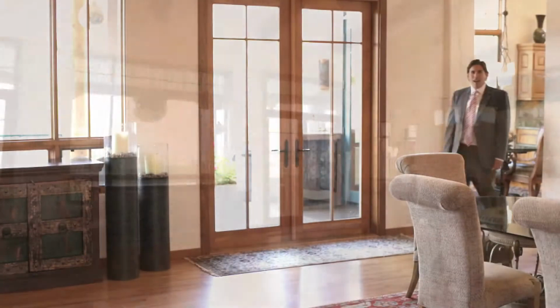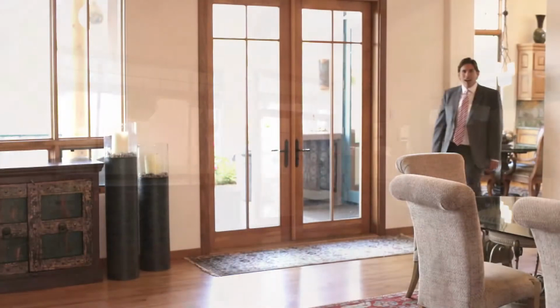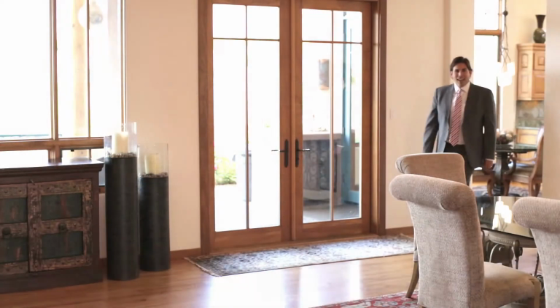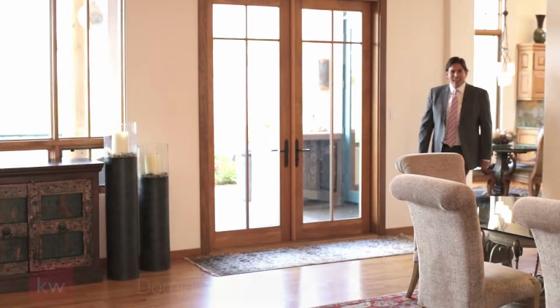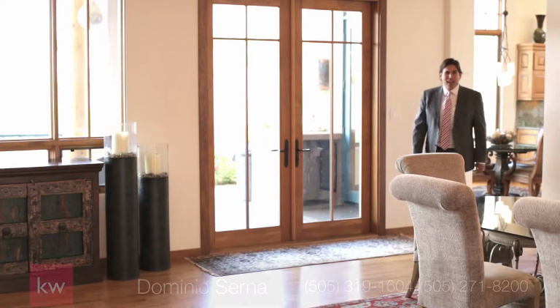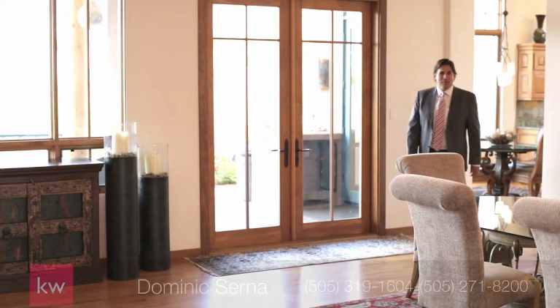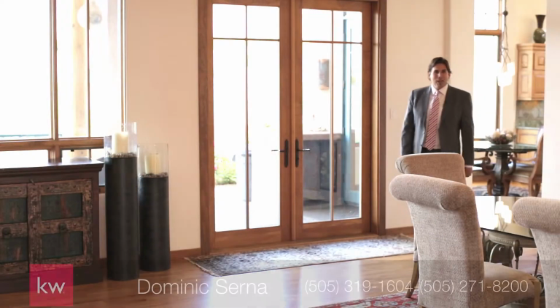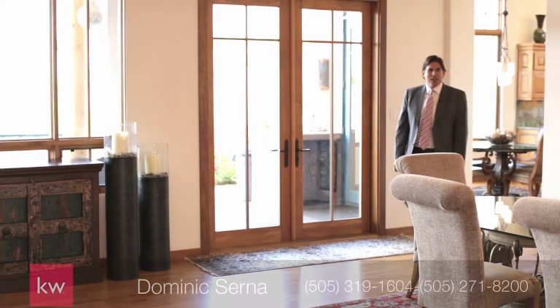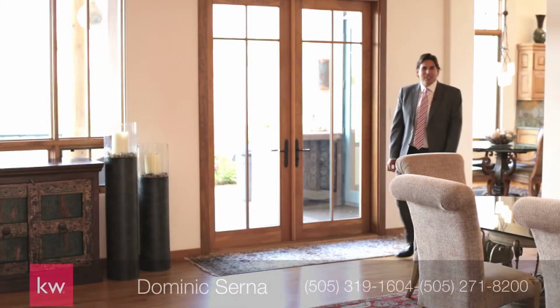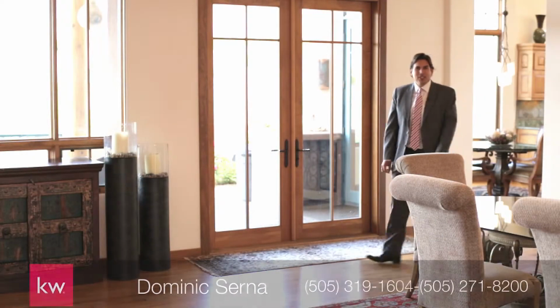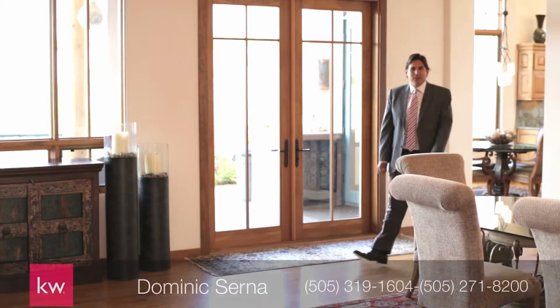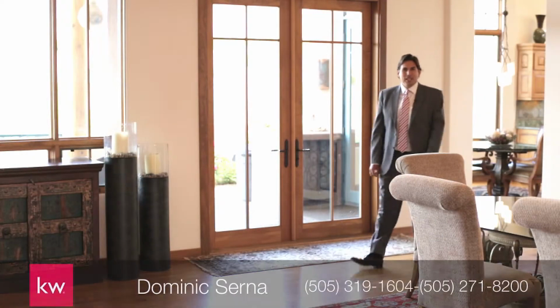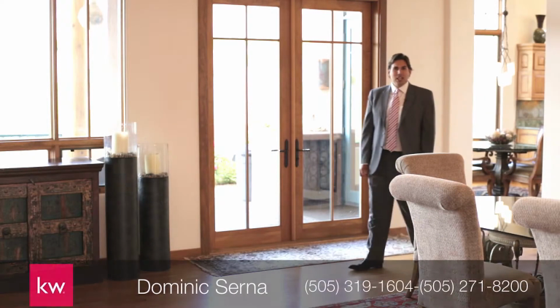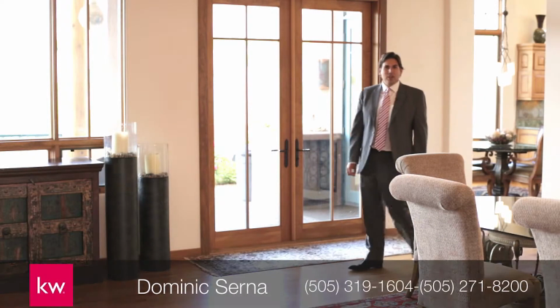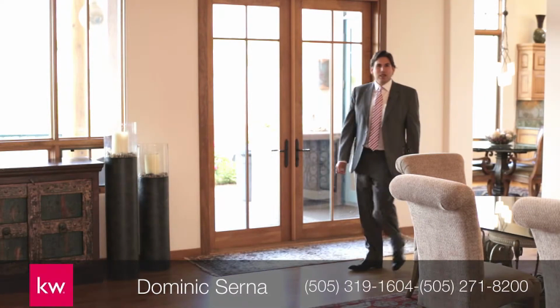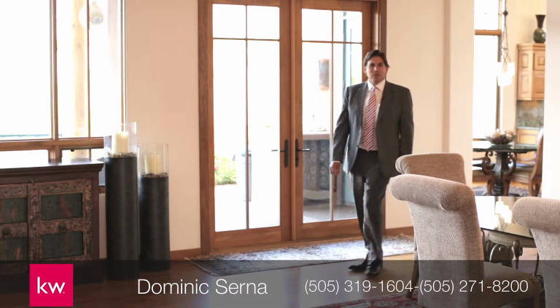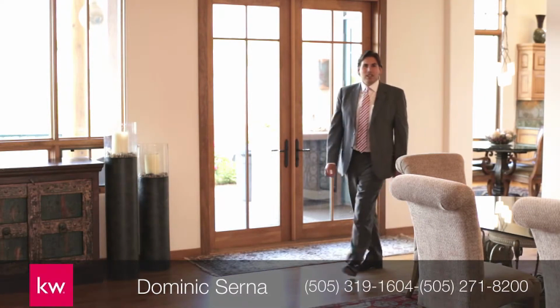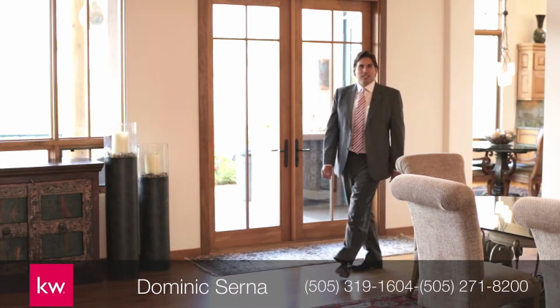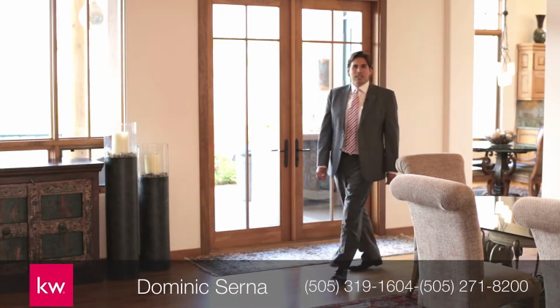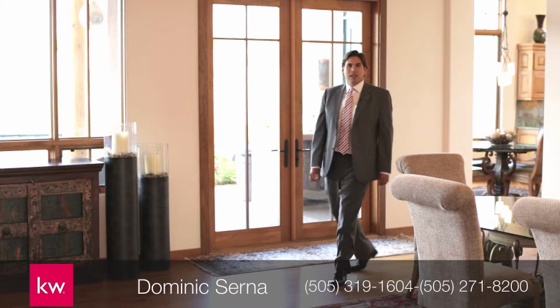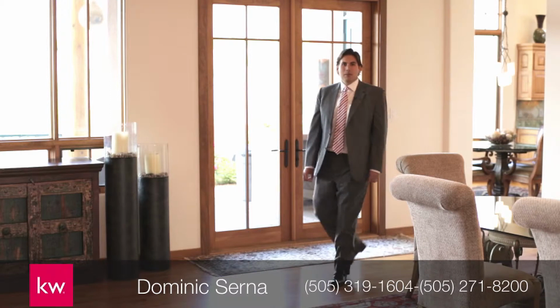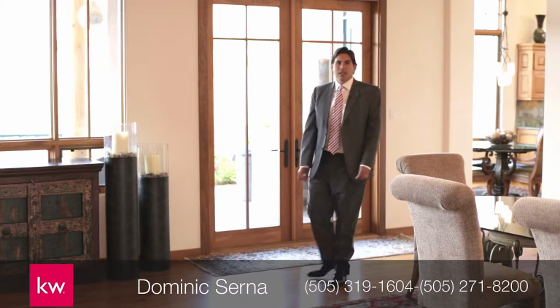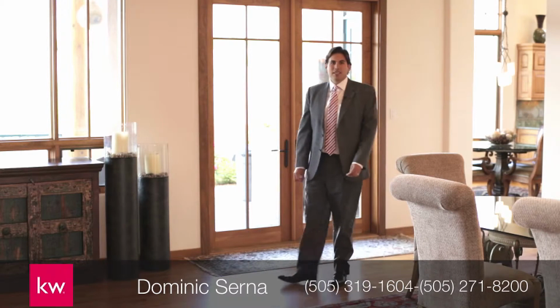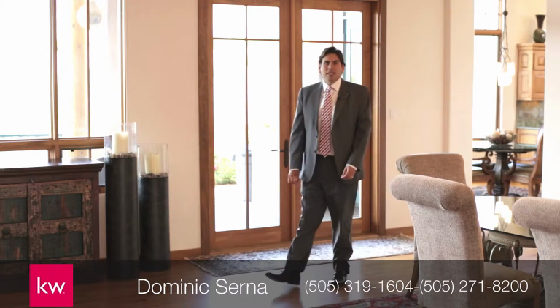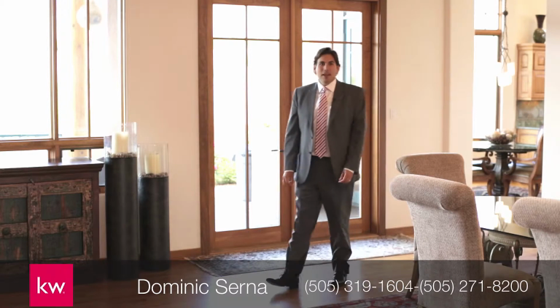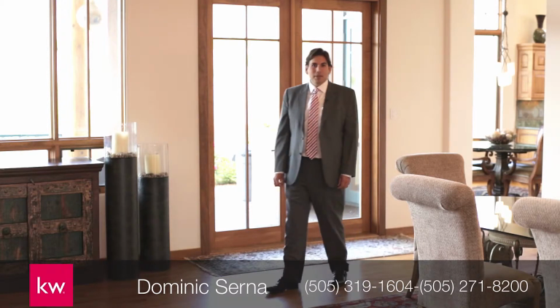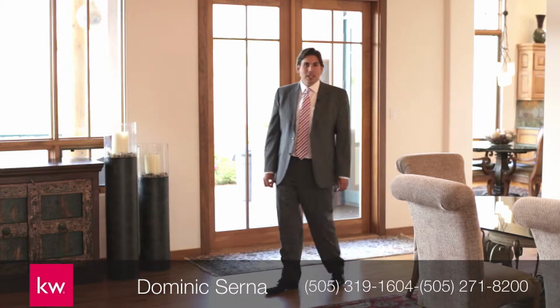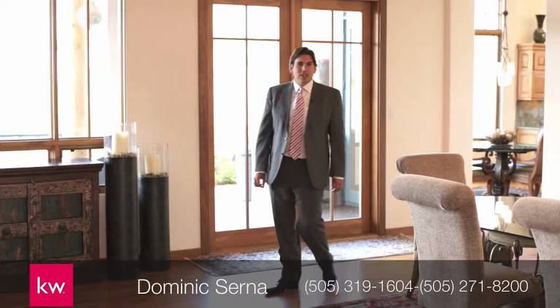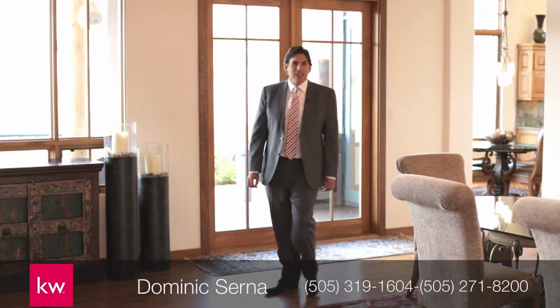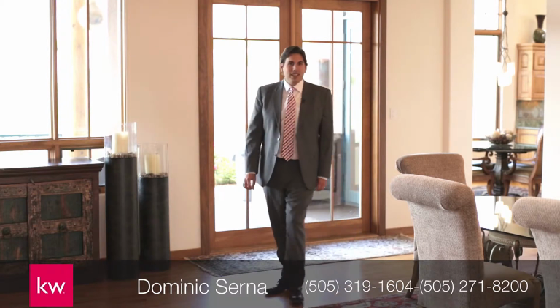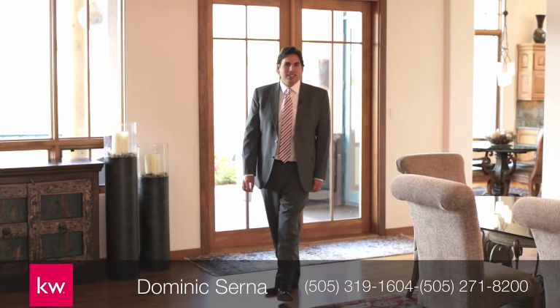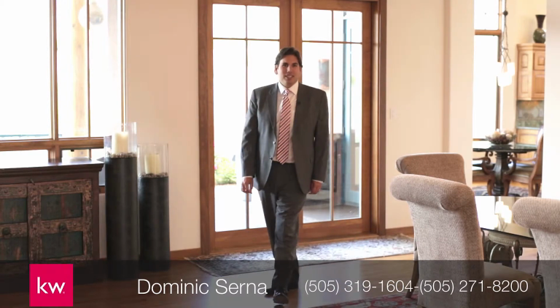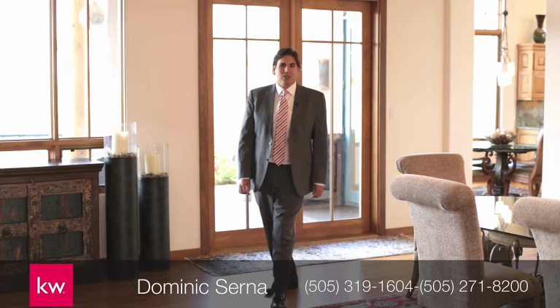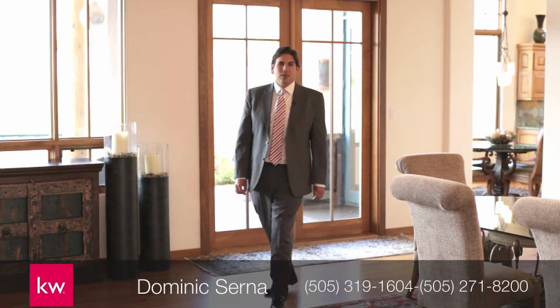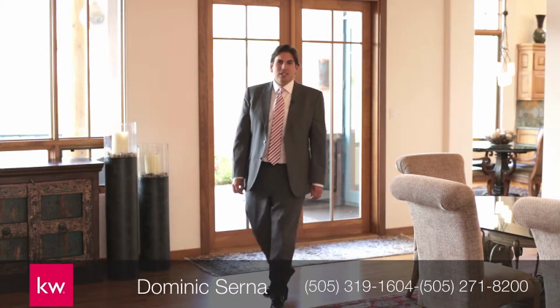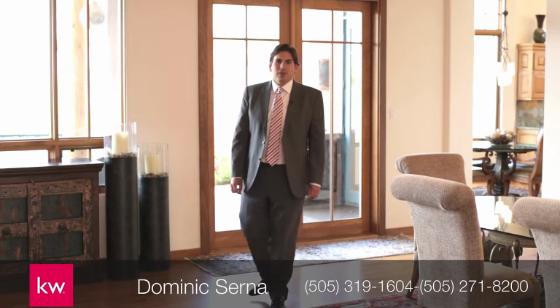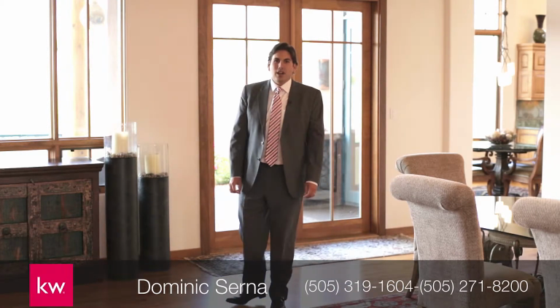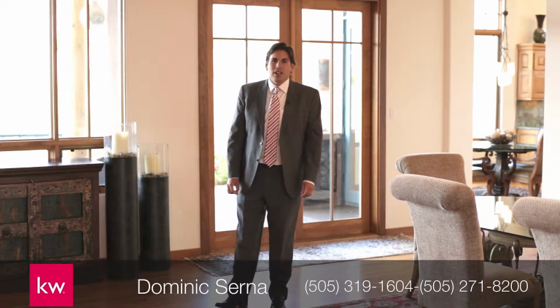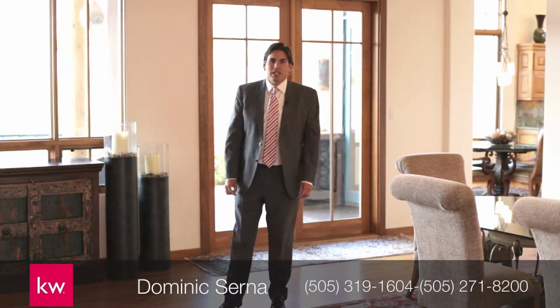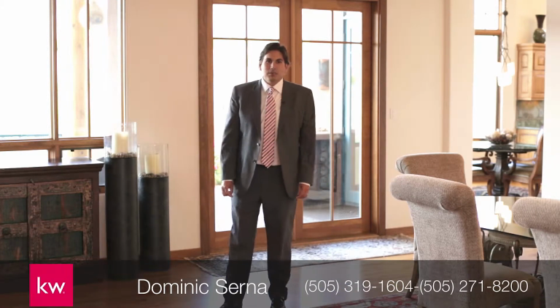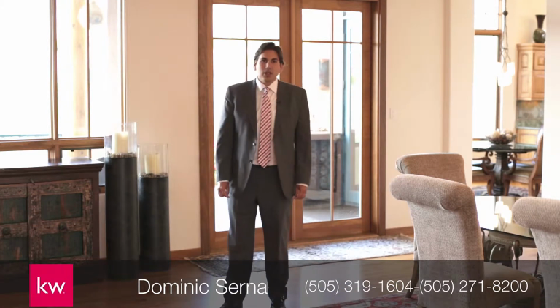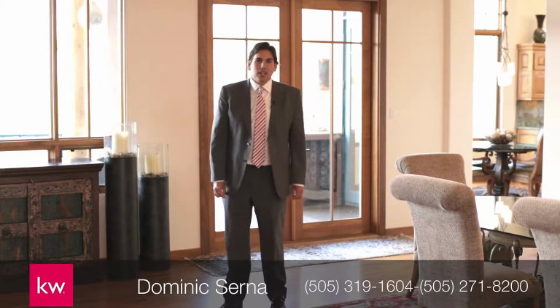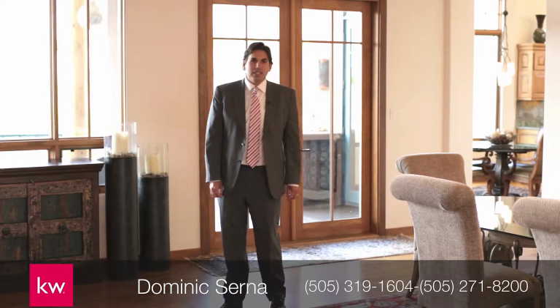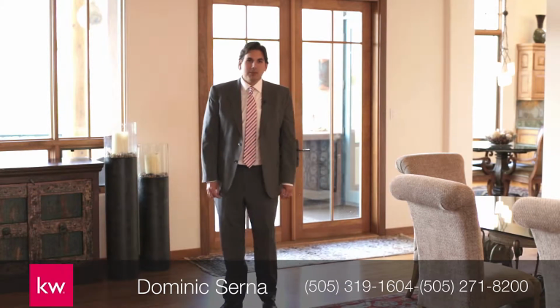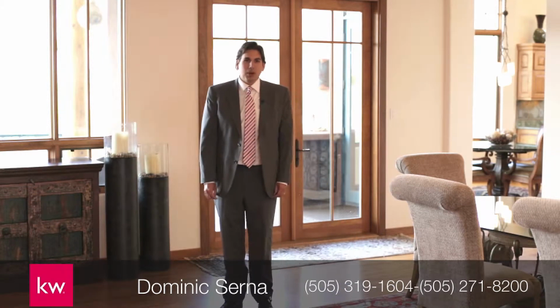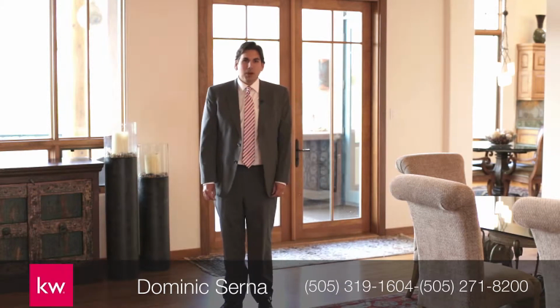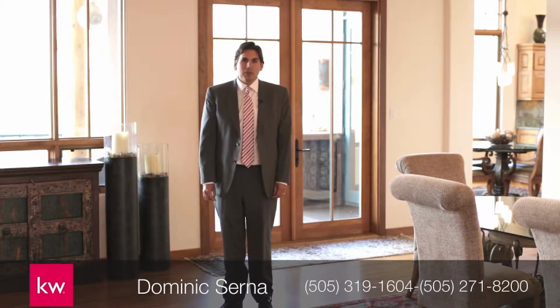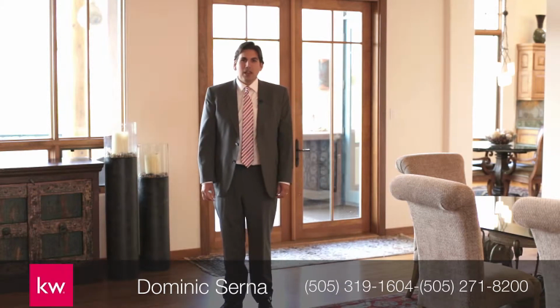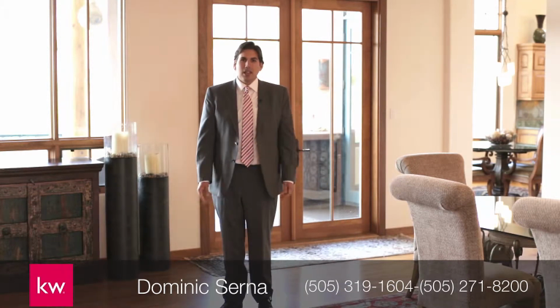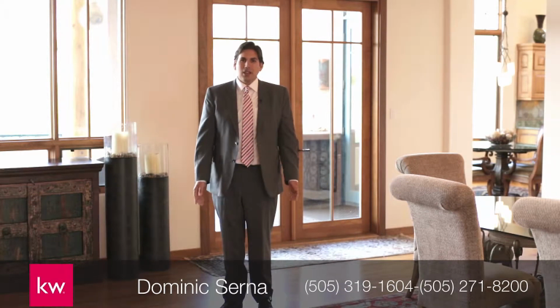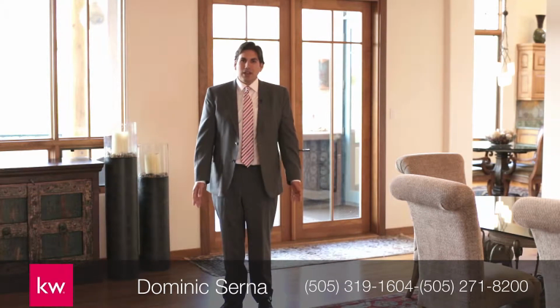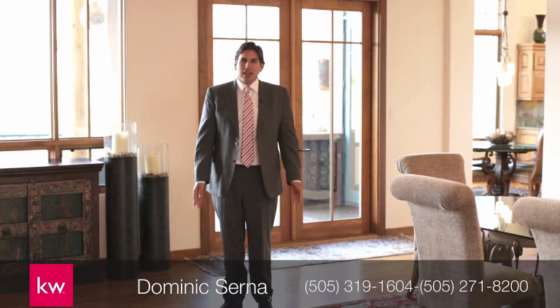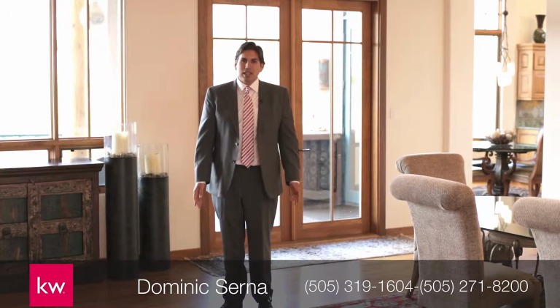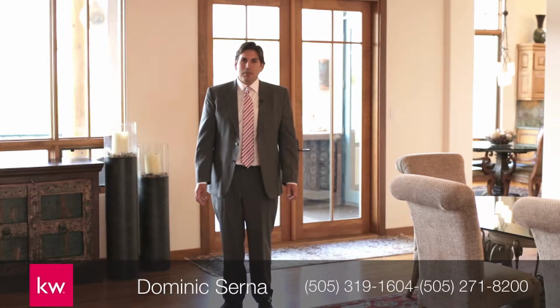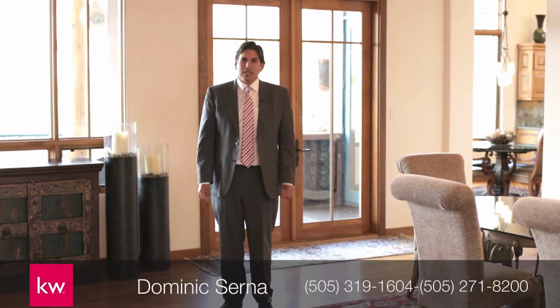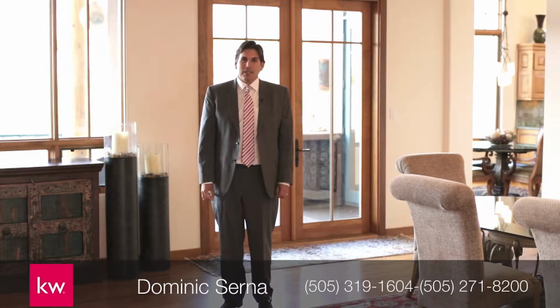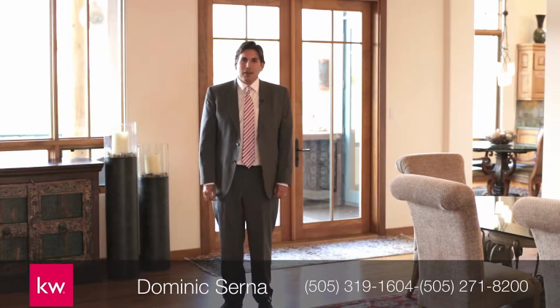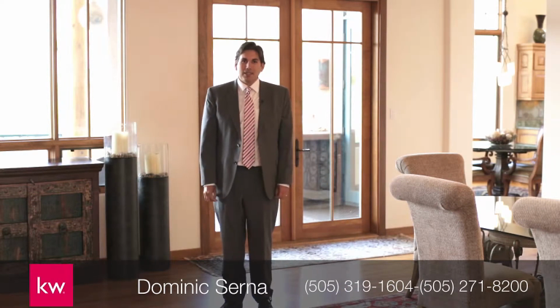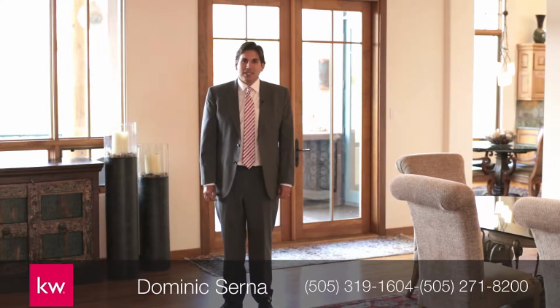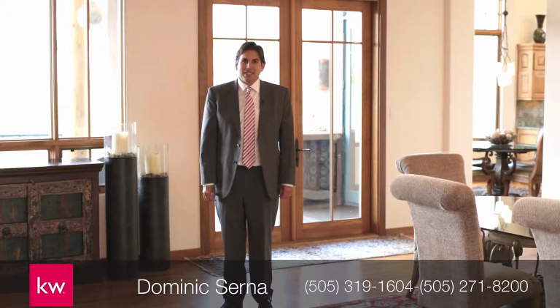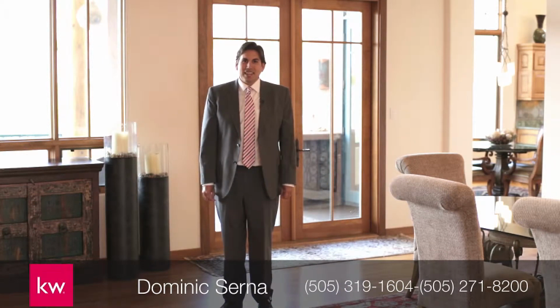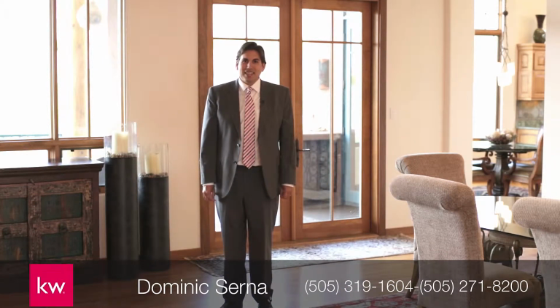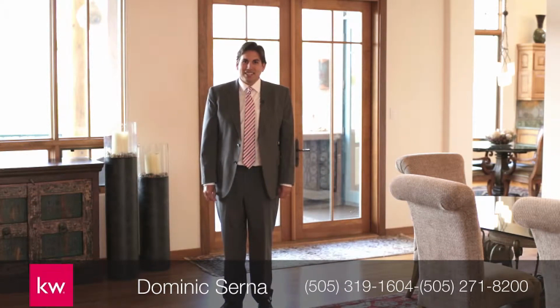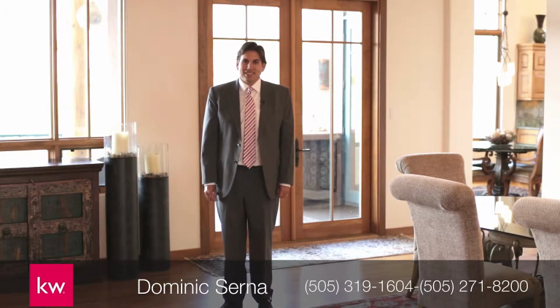Hi, I'm Dominic Cerna with Keller Williams Realty. Please come take a look at this exquisite Rutledge-built custom home located at the base of the mountains in High Desert.